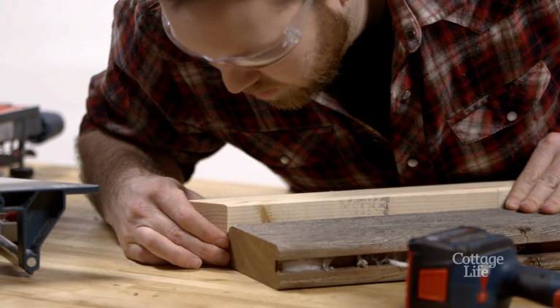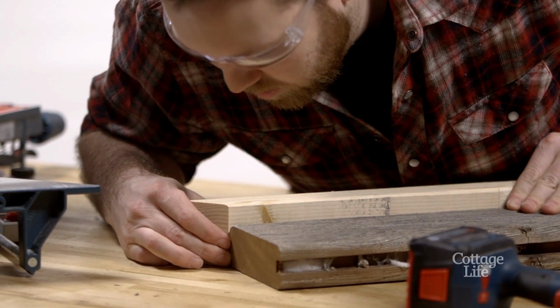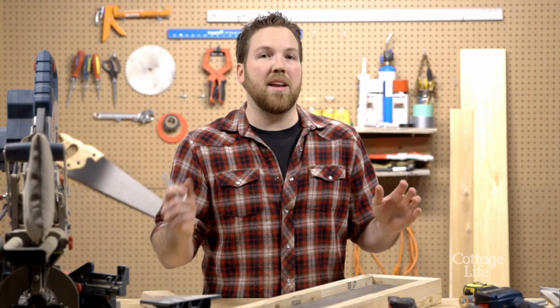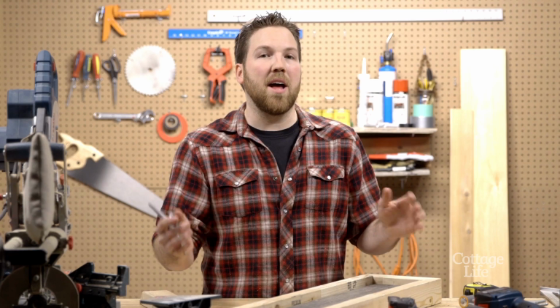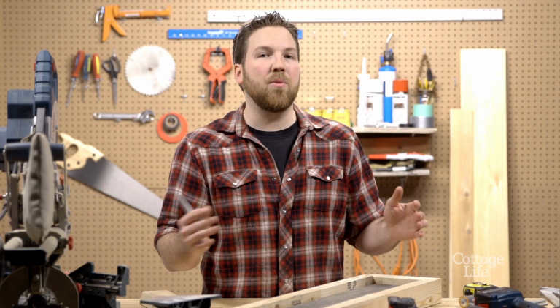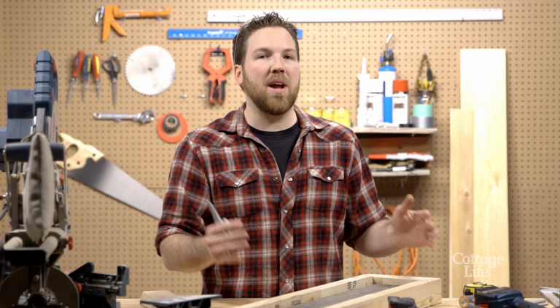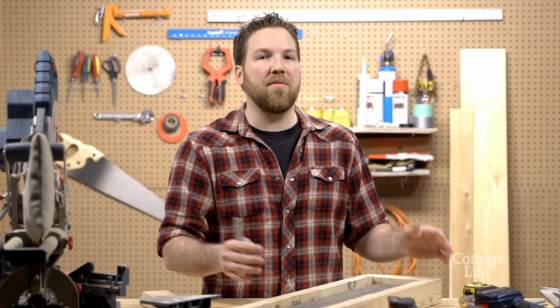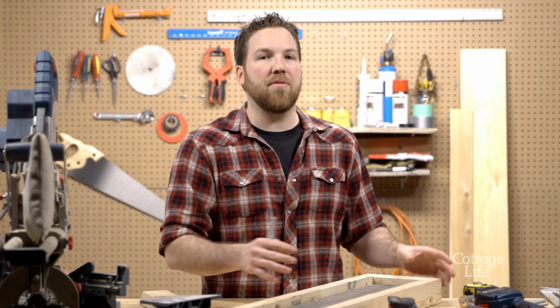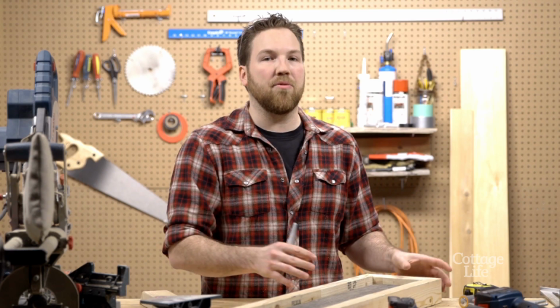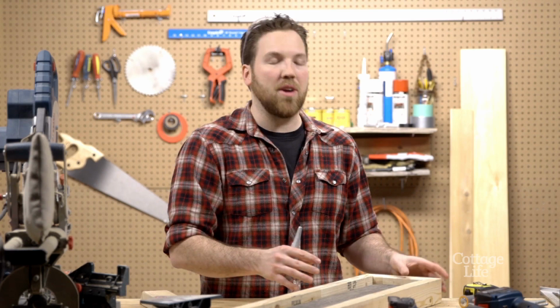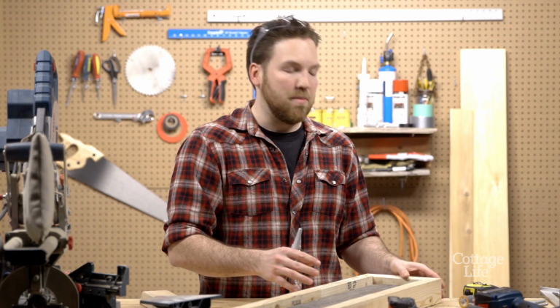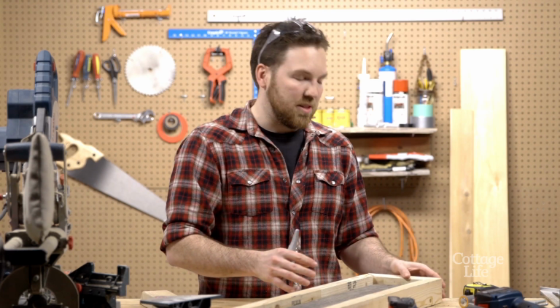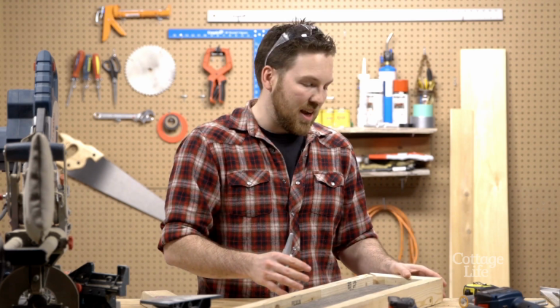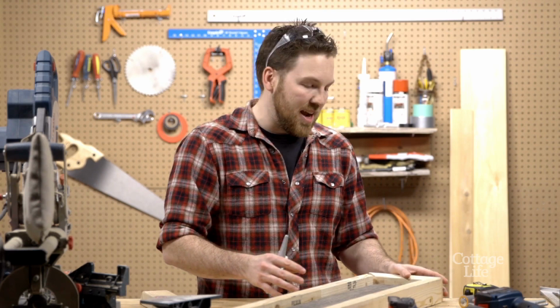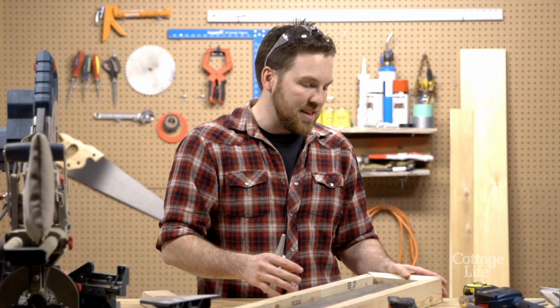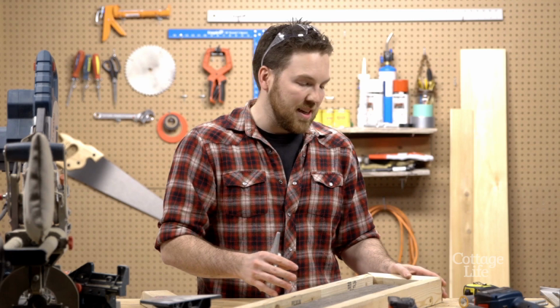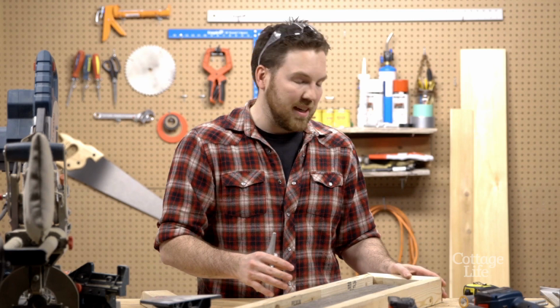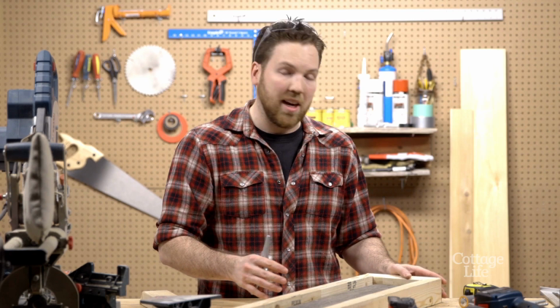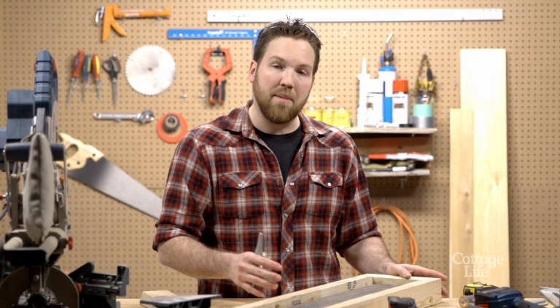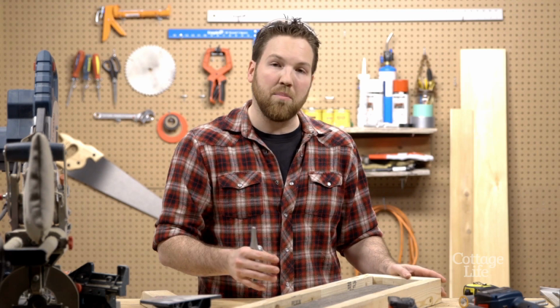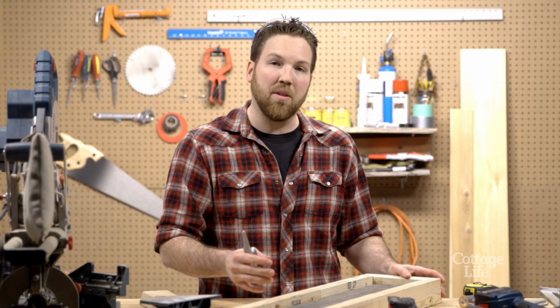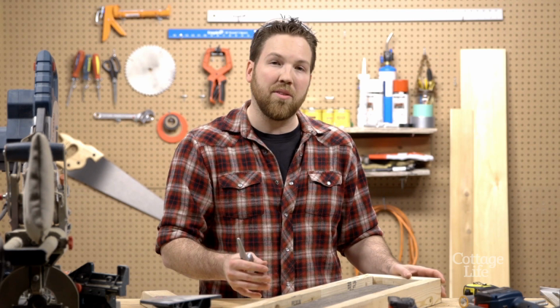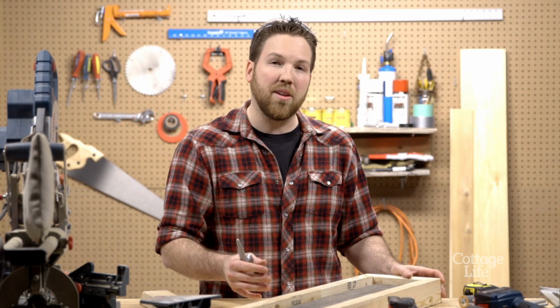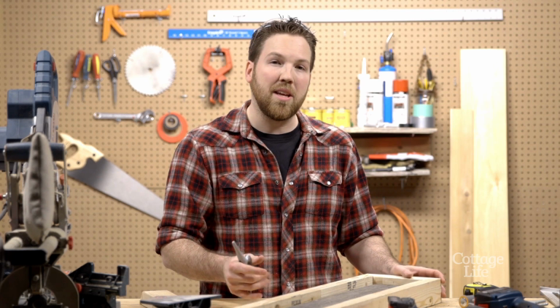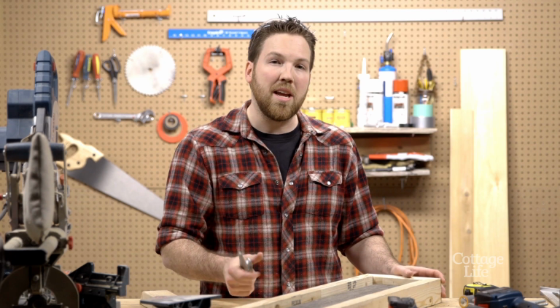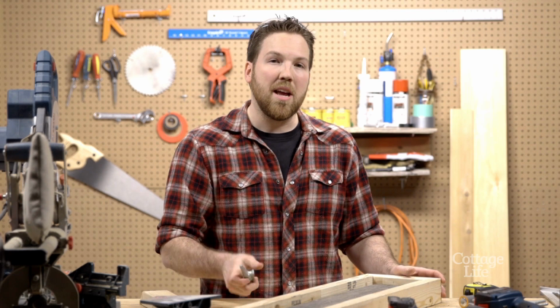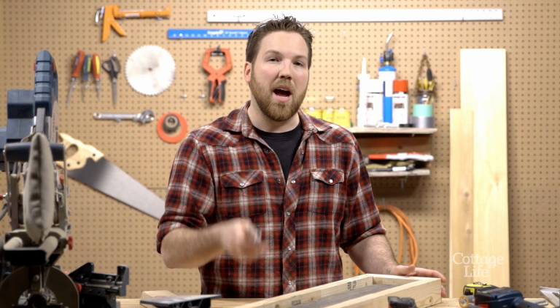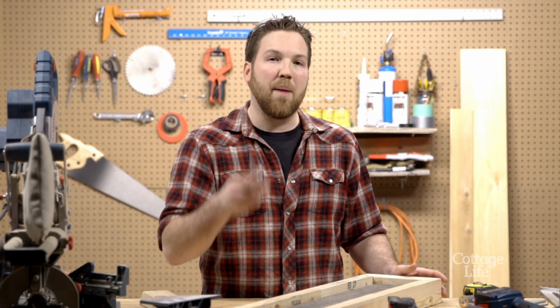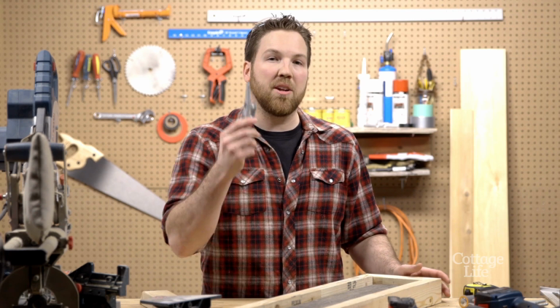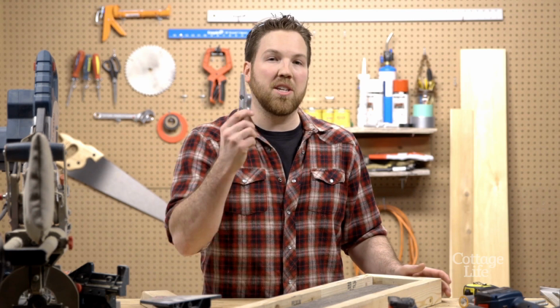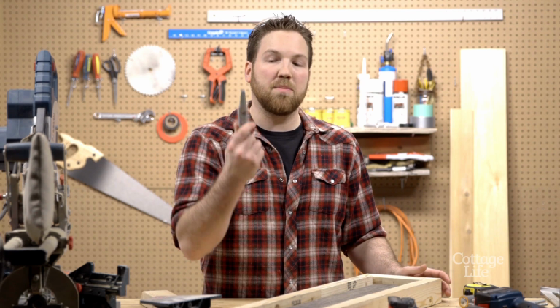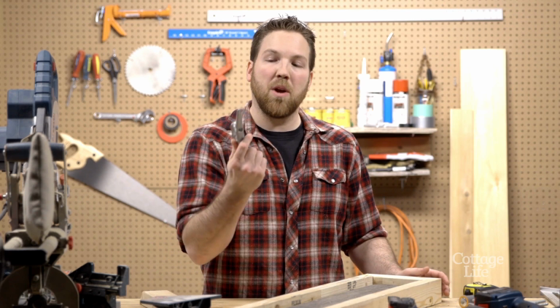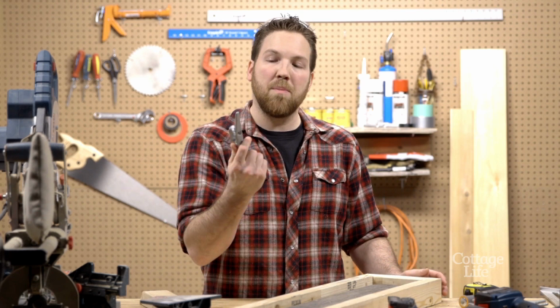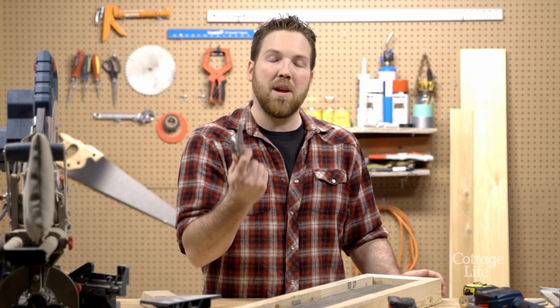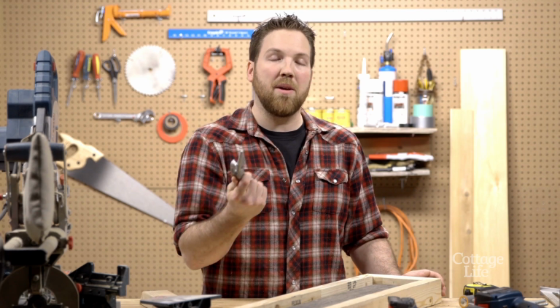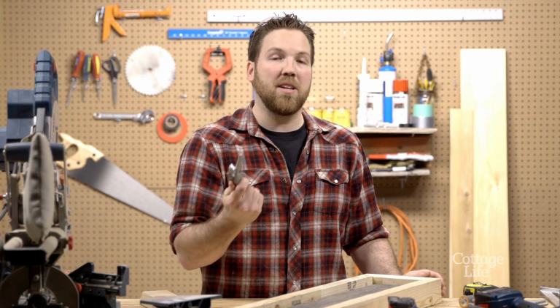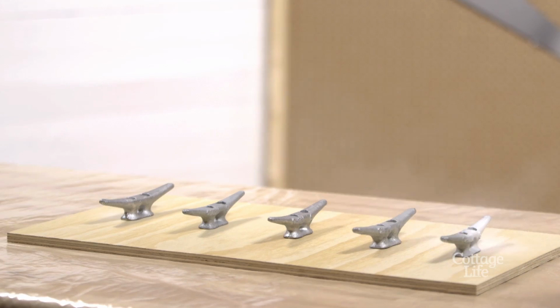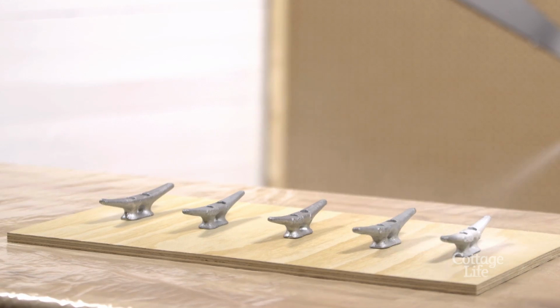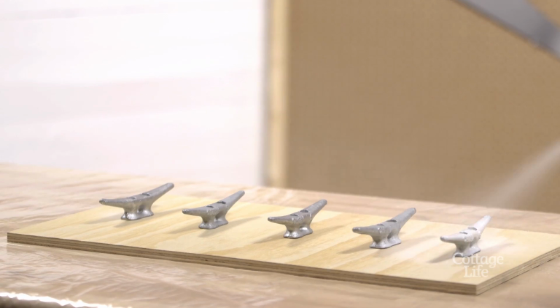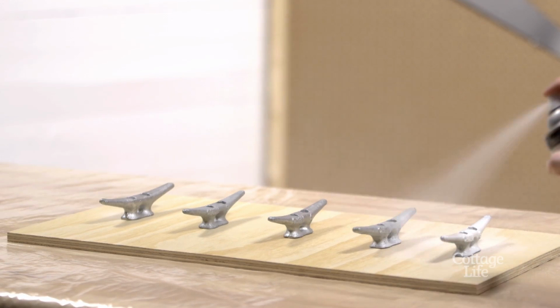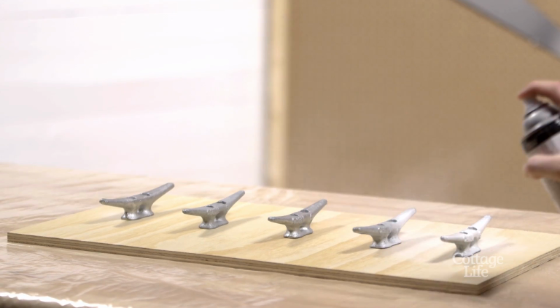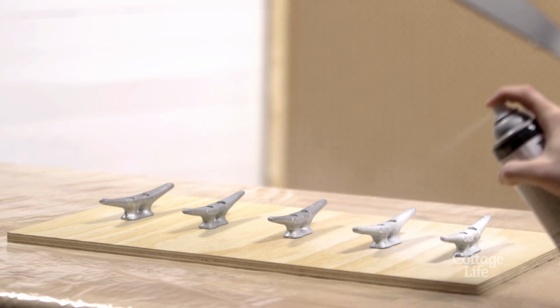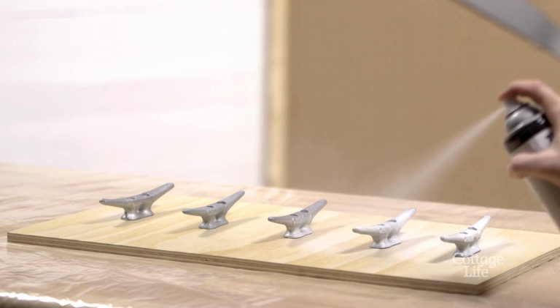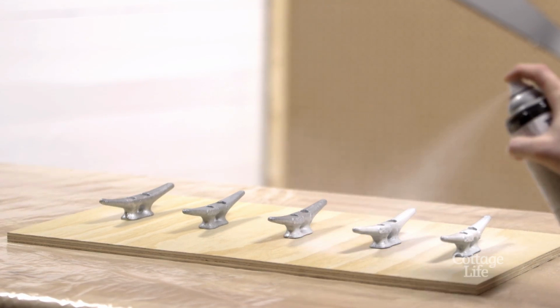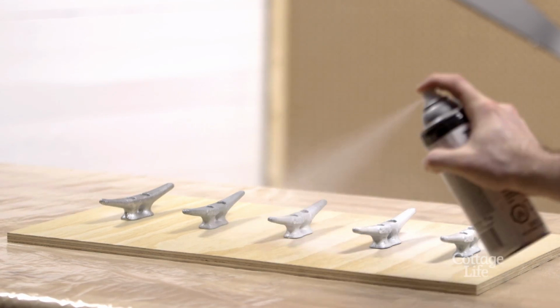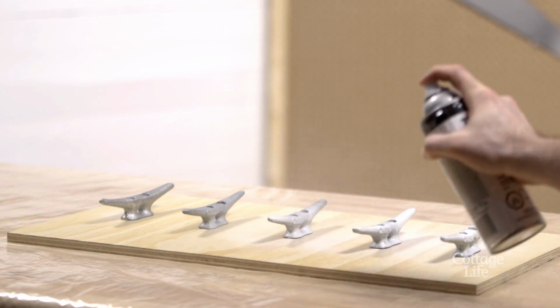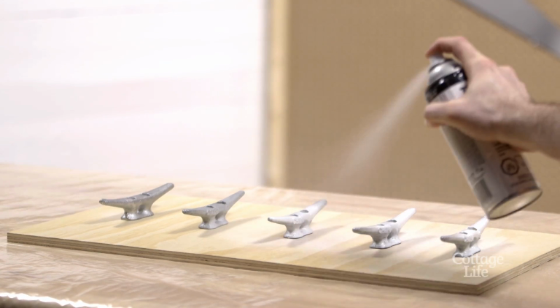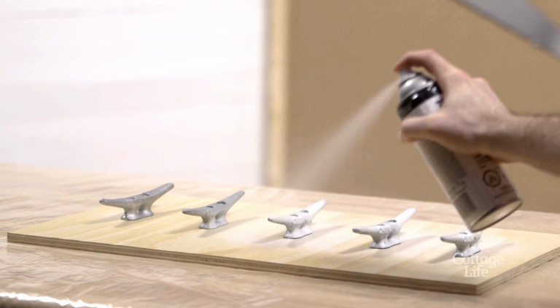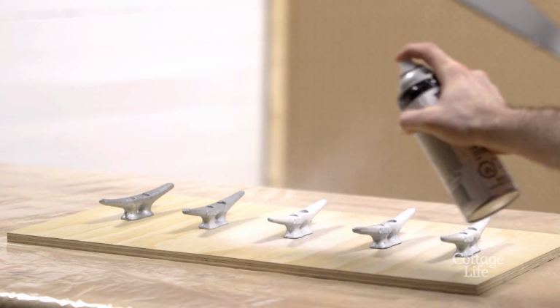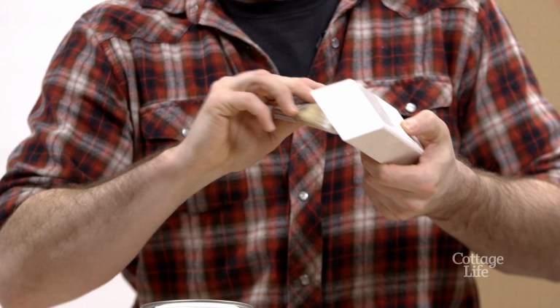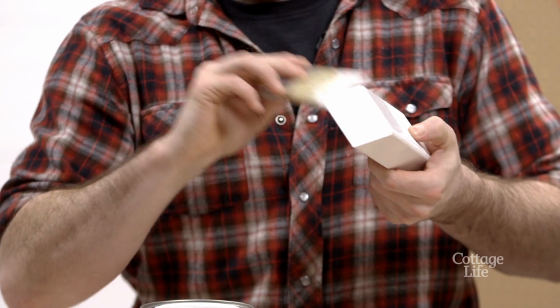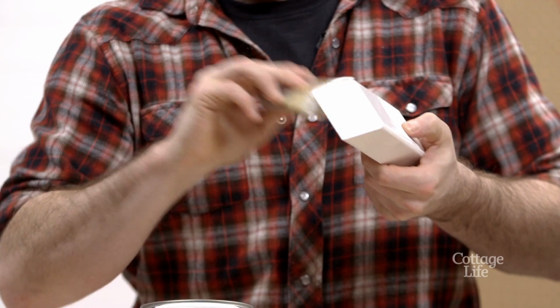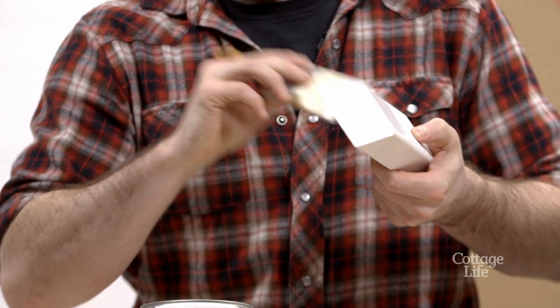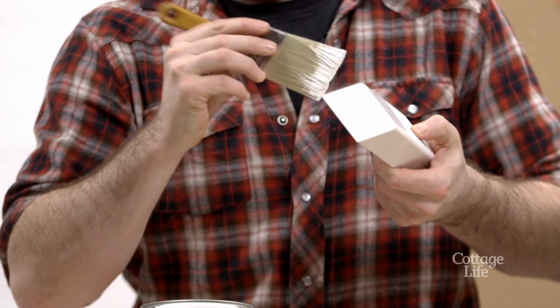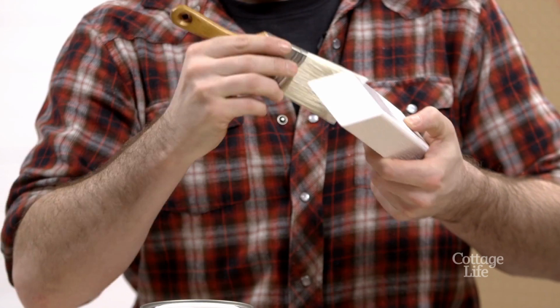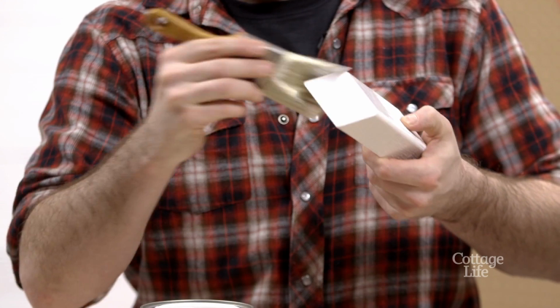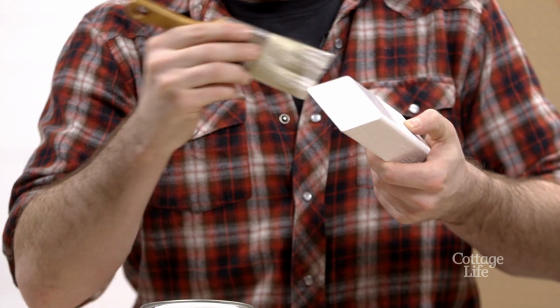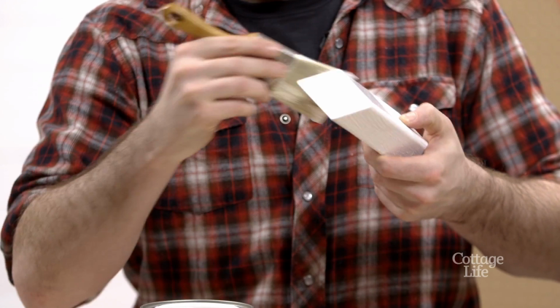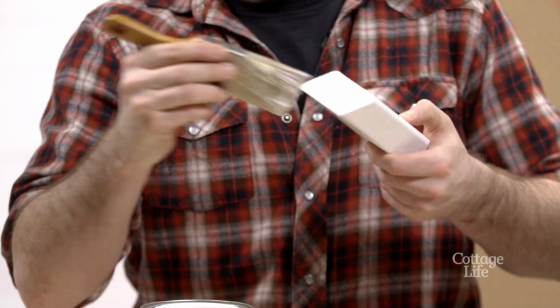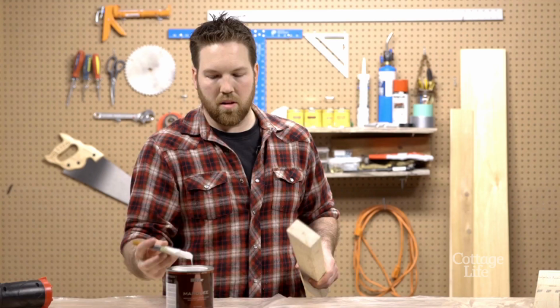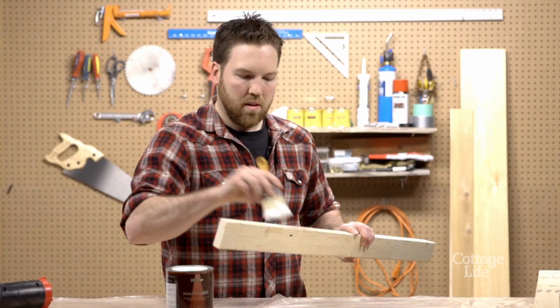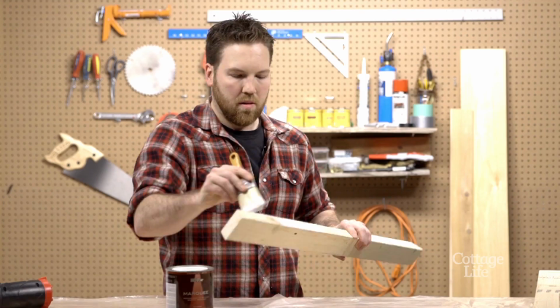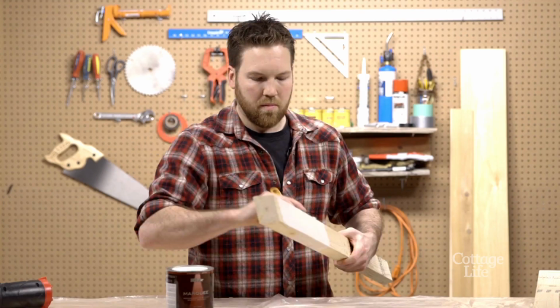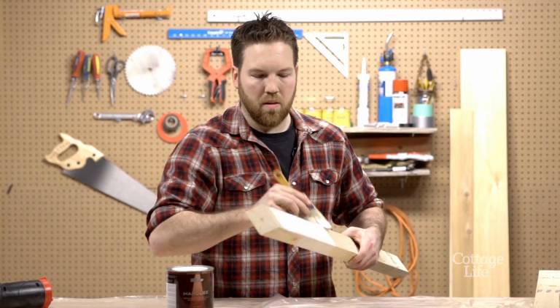Now that we have the frame sized and cut perfectly, I'm going to spray paint my dock cleats and I'm also going to paint and distress the border.